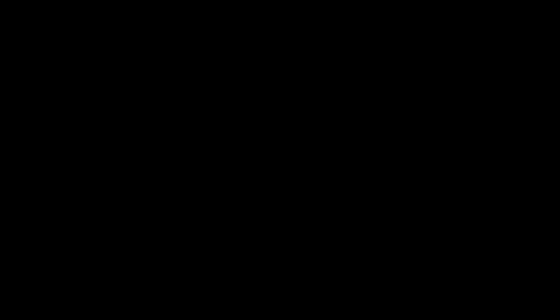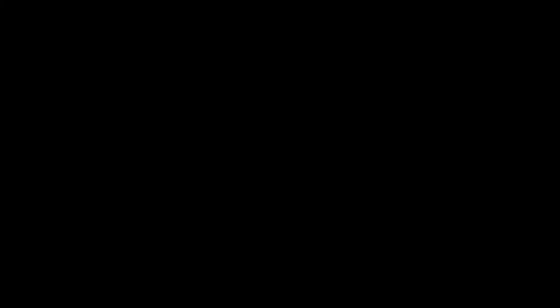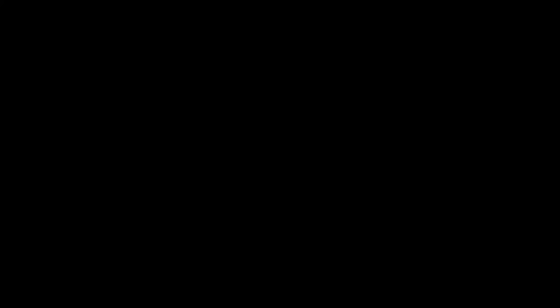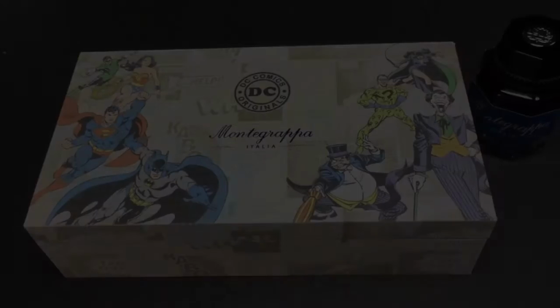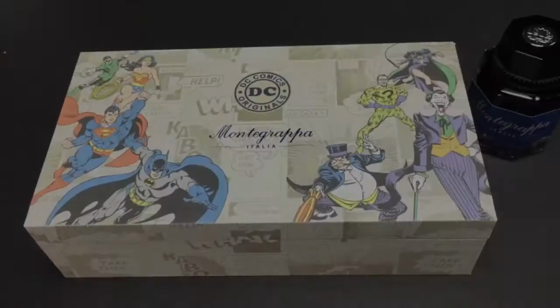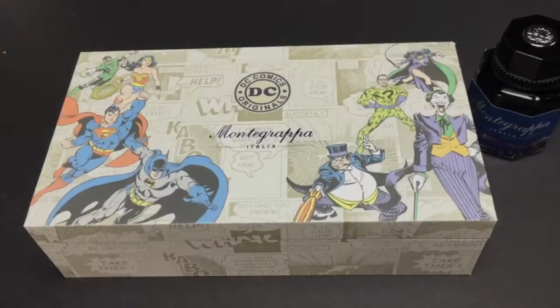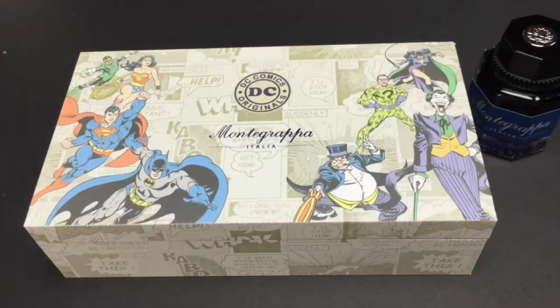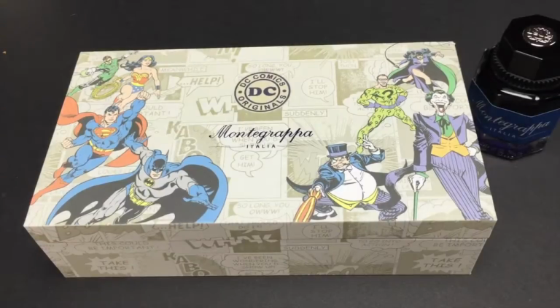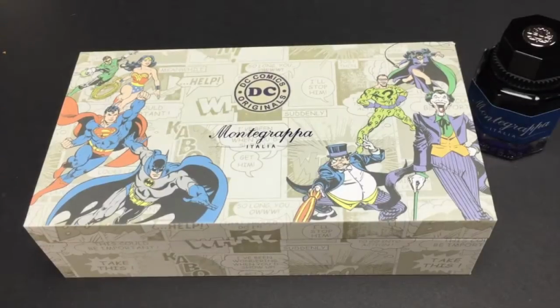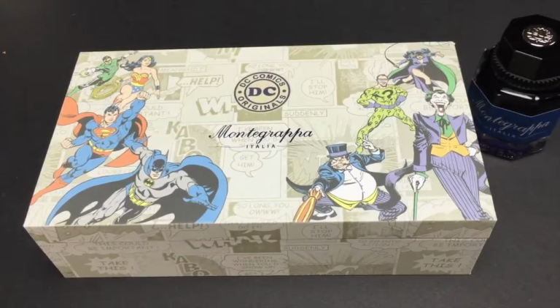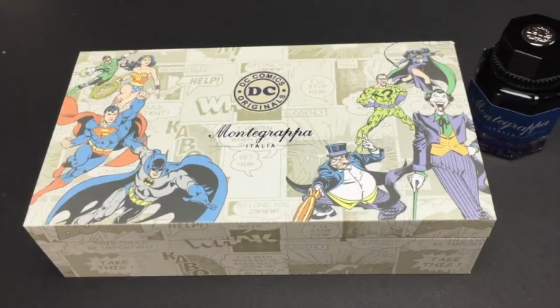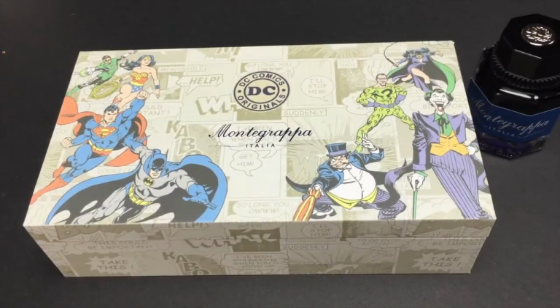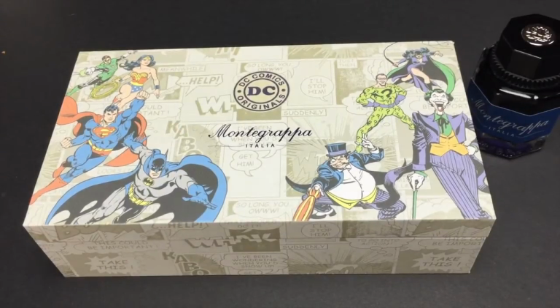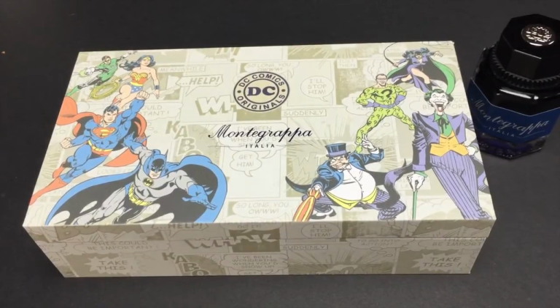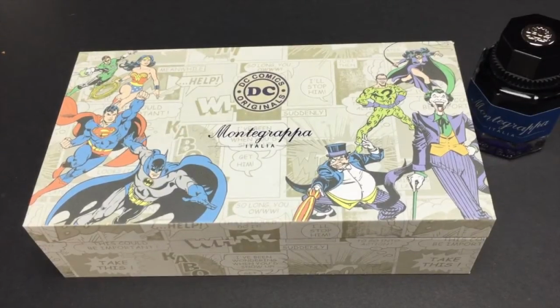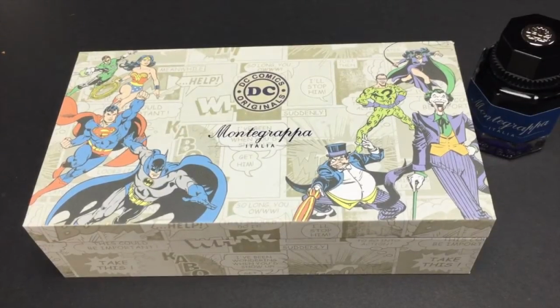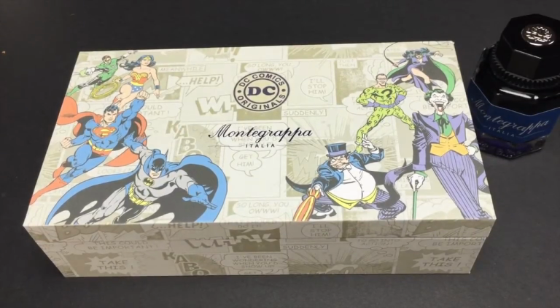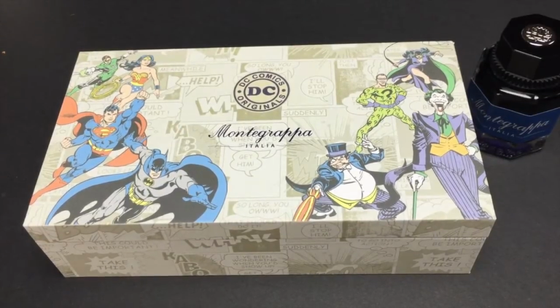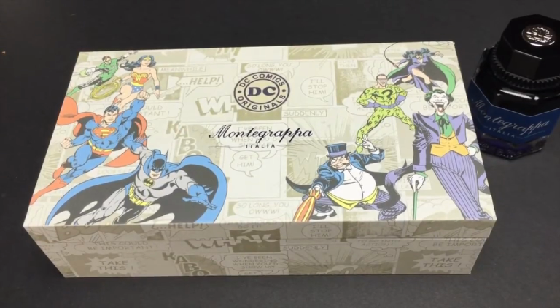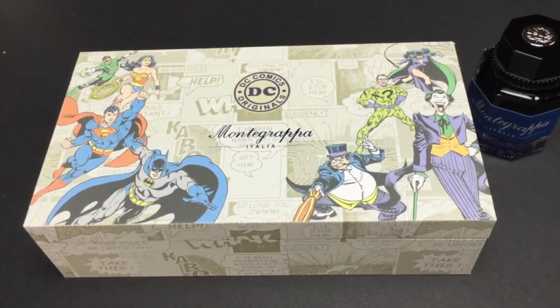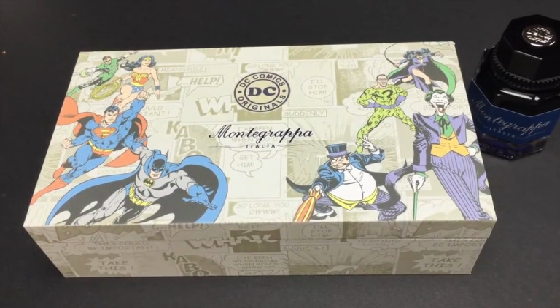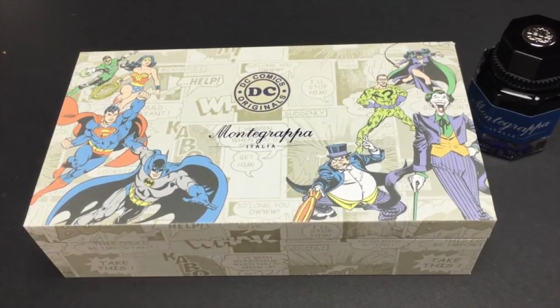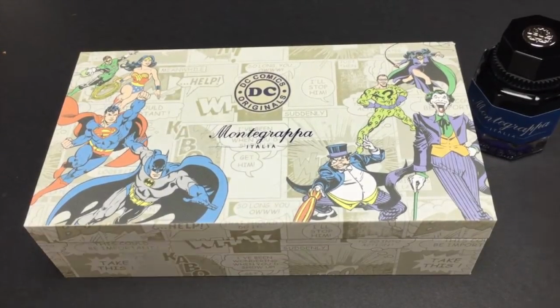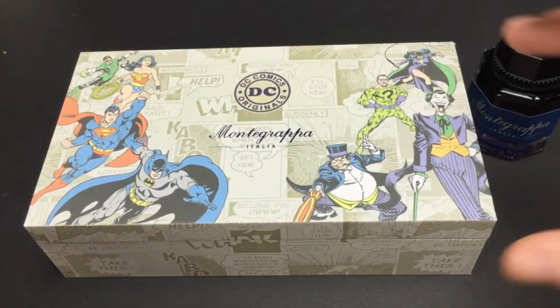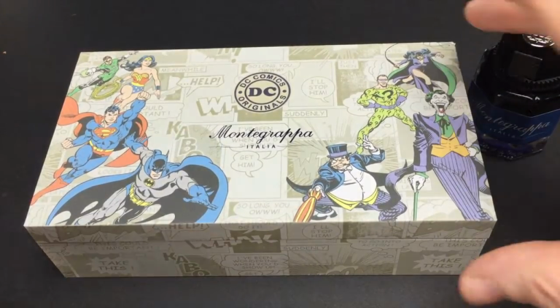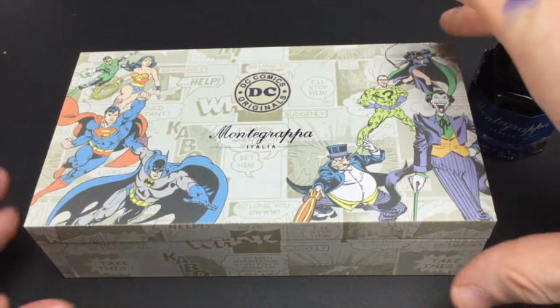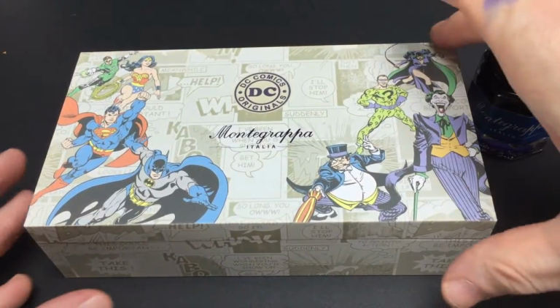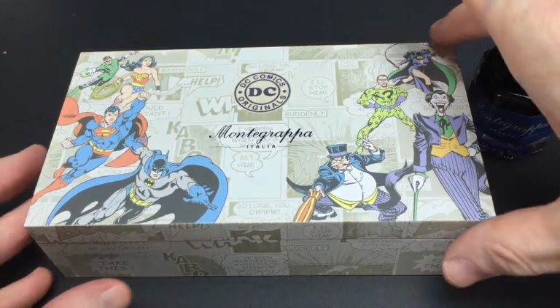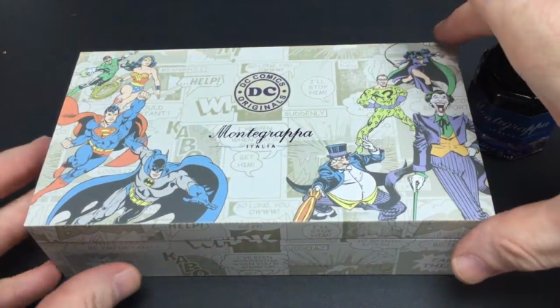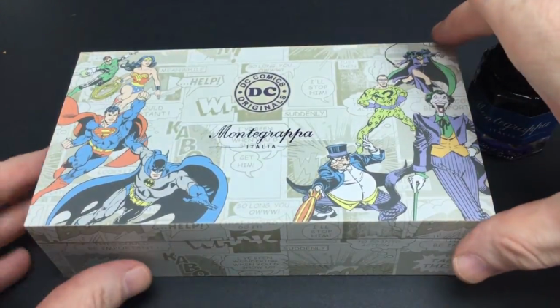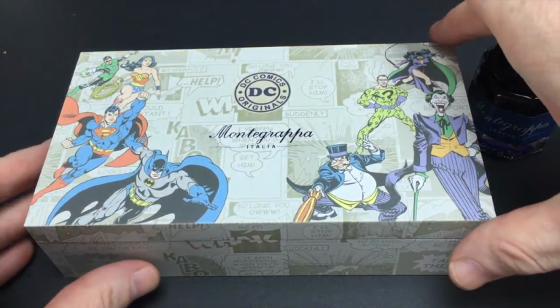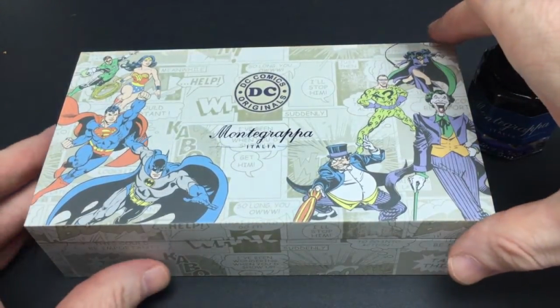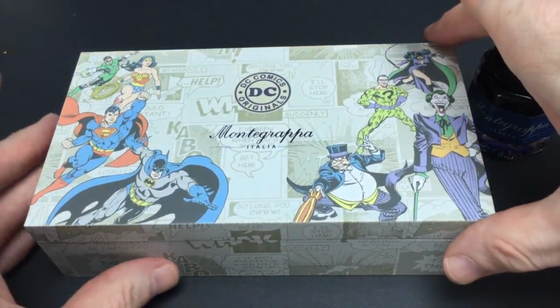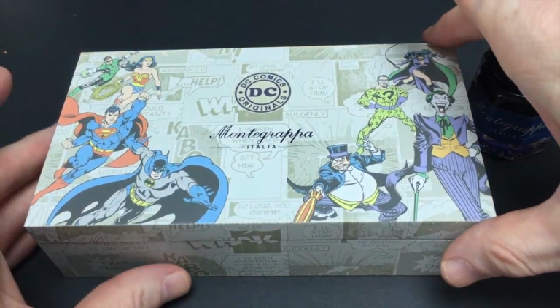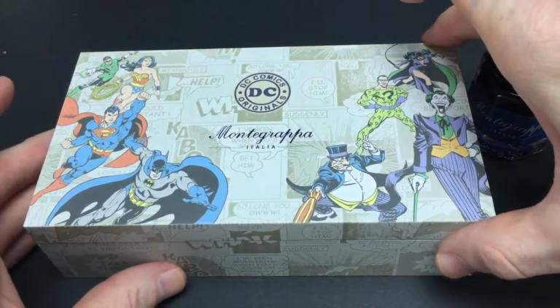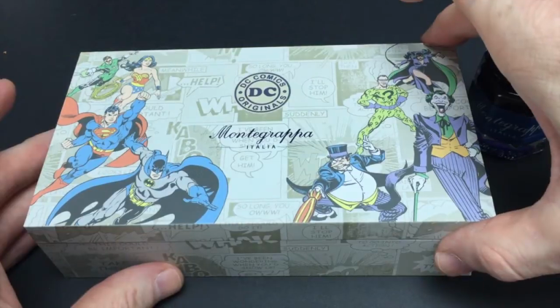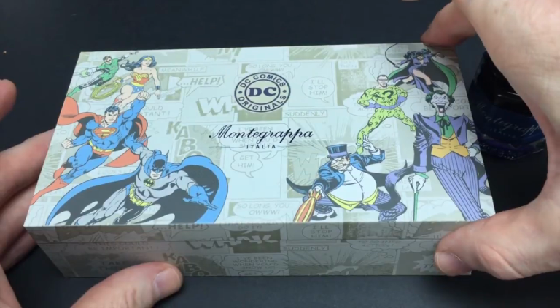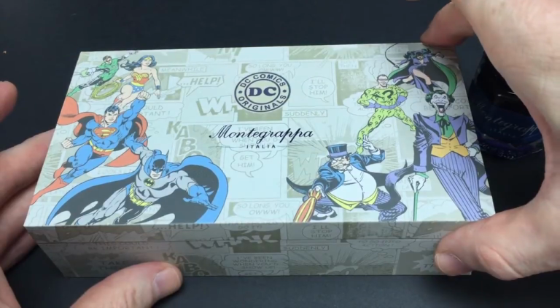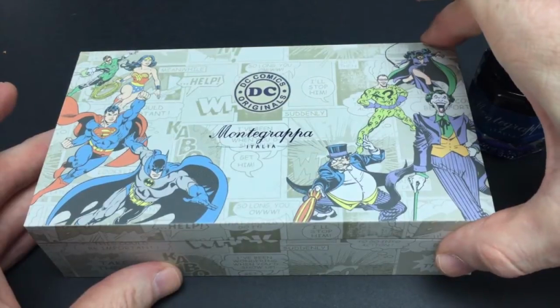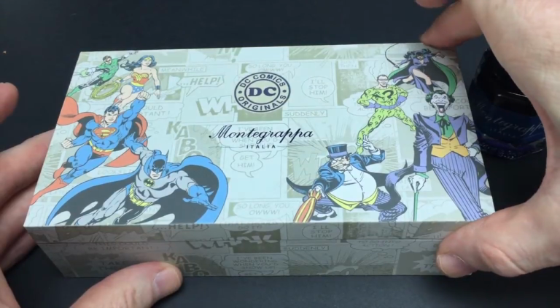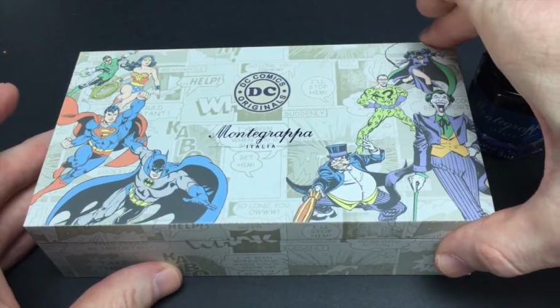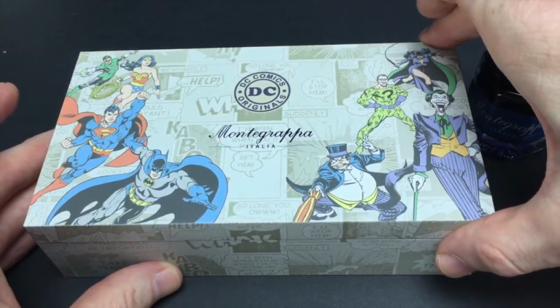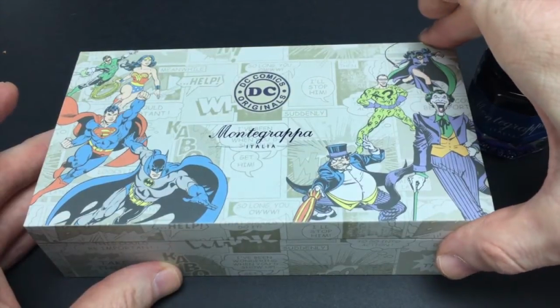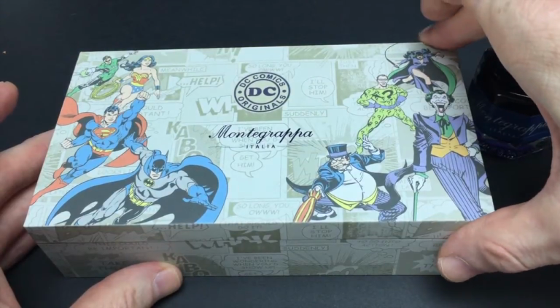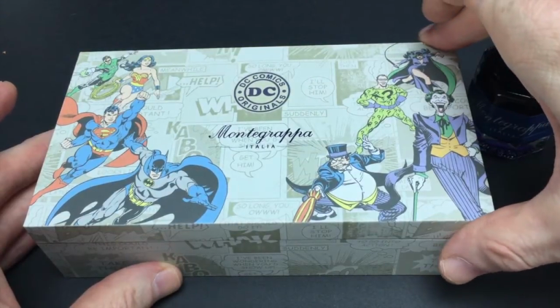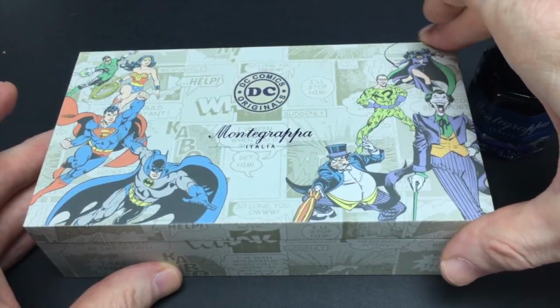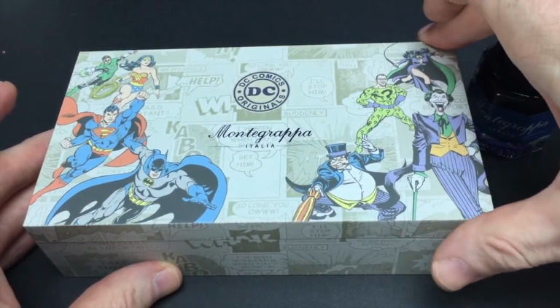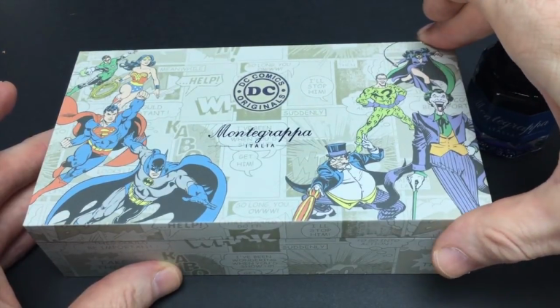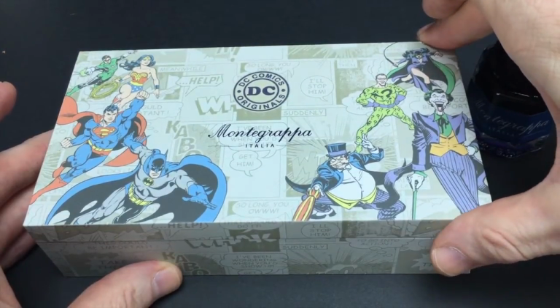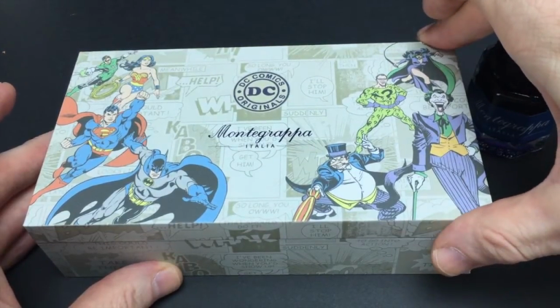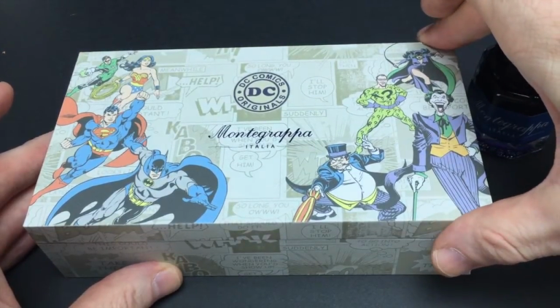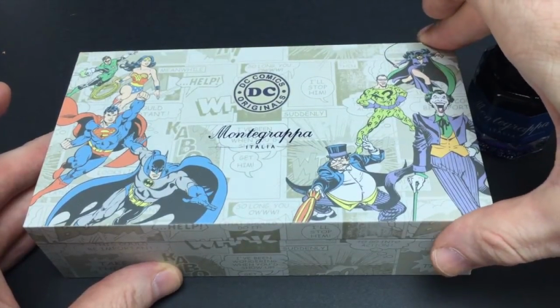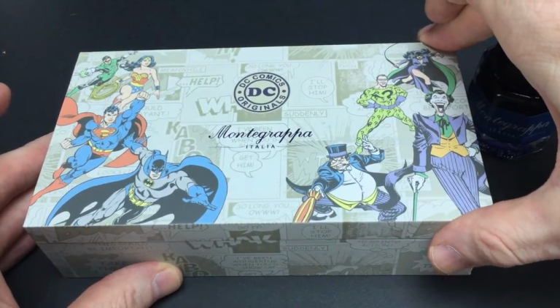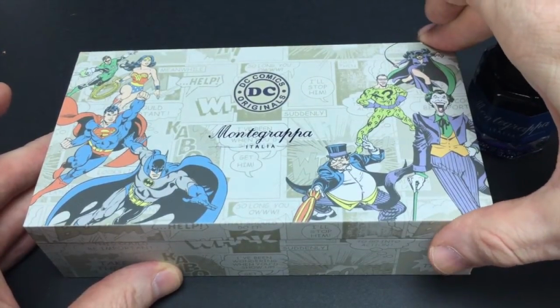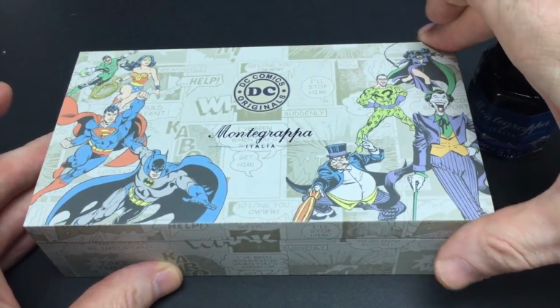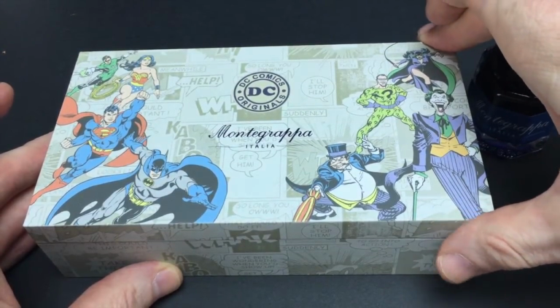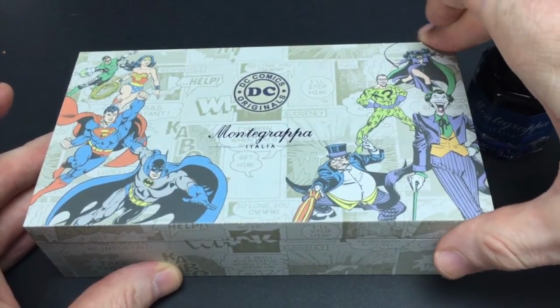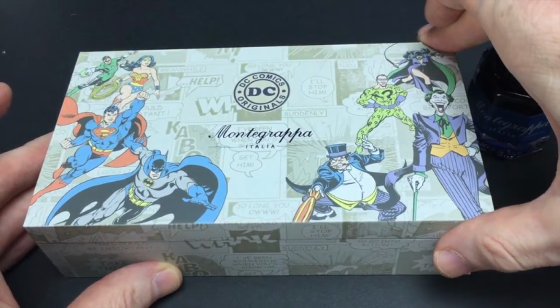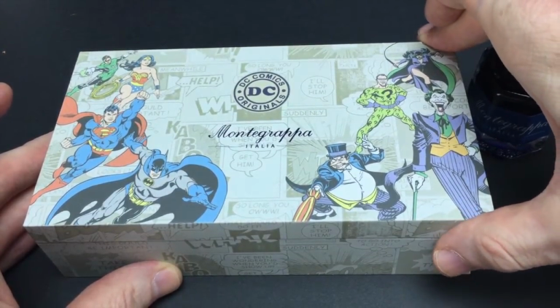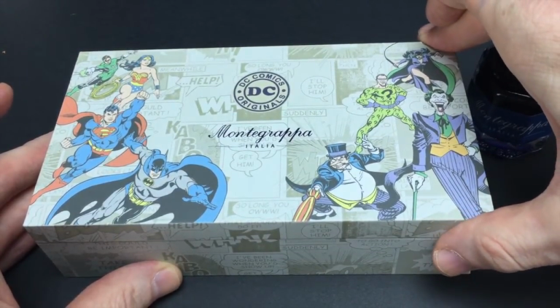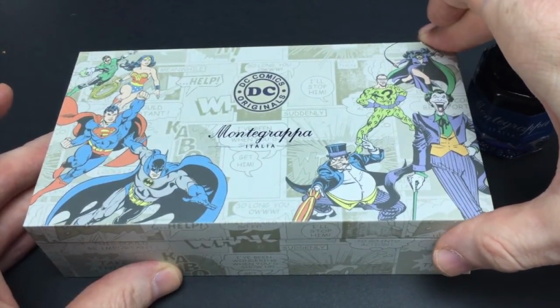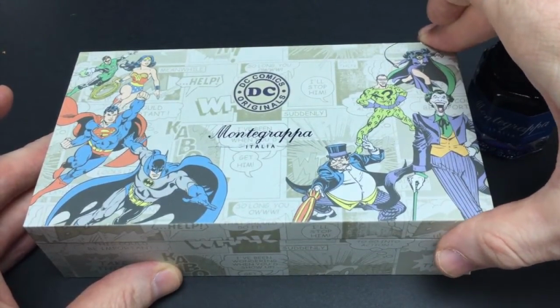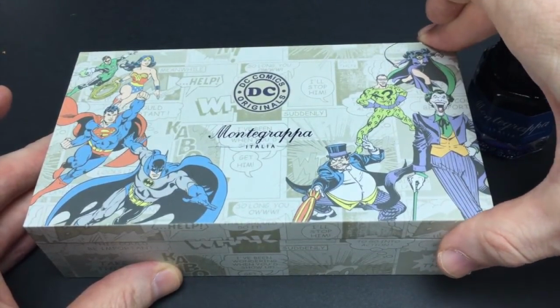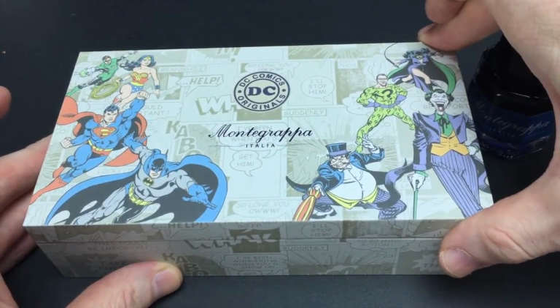Welcome to another Fountain Pen Day review. Today's review is going to be of the Montegrappa DC Comics Originals.